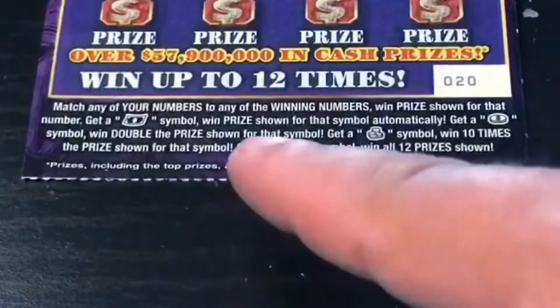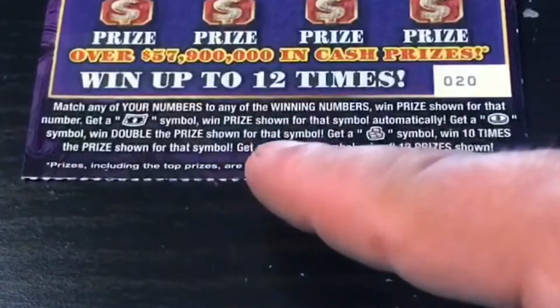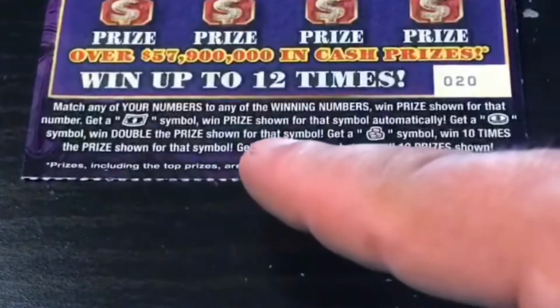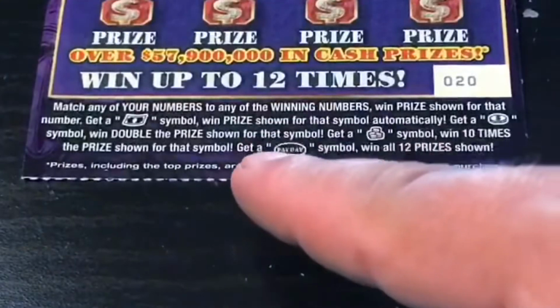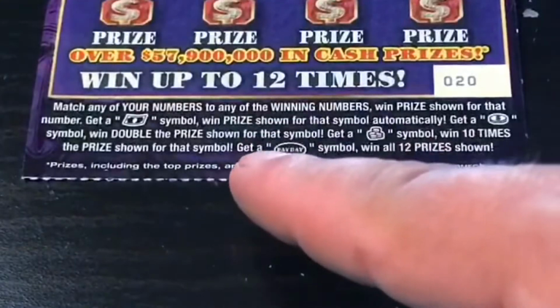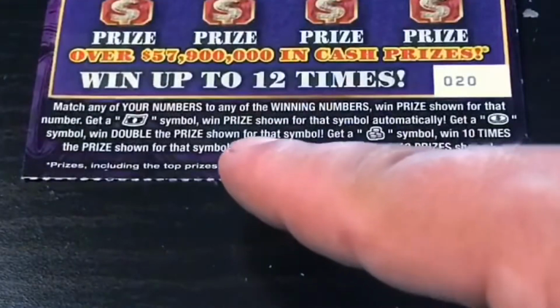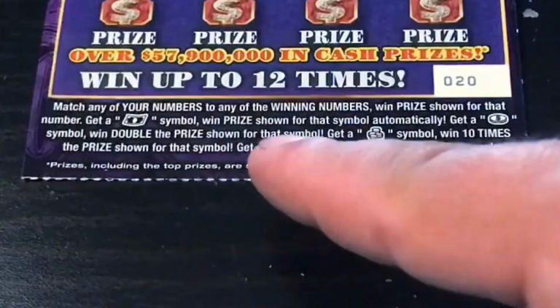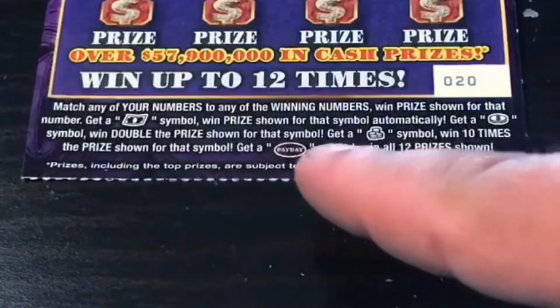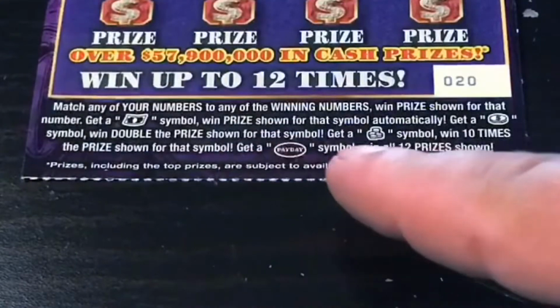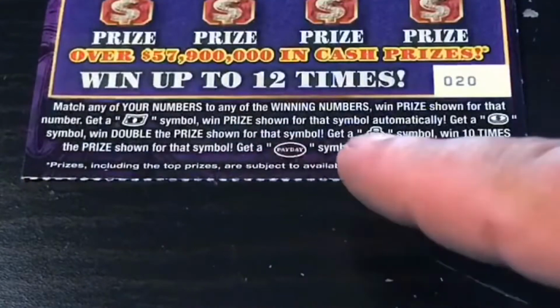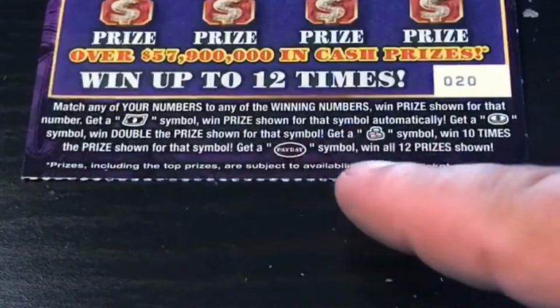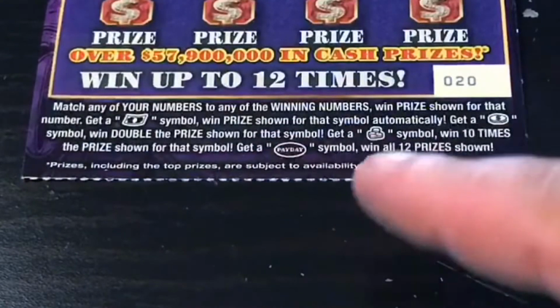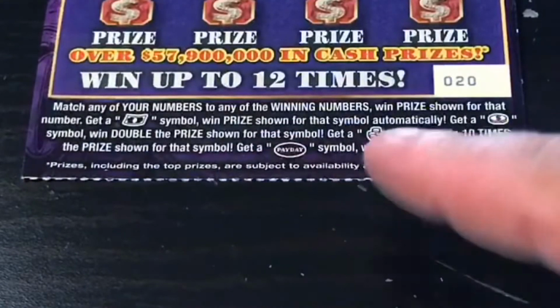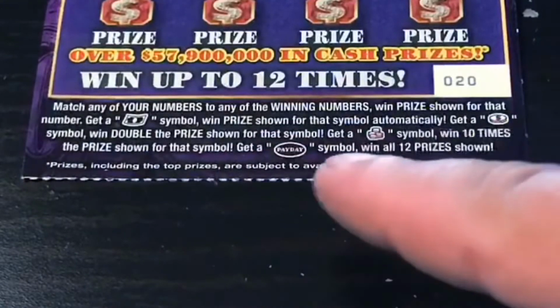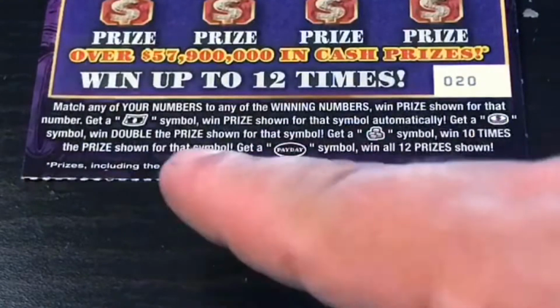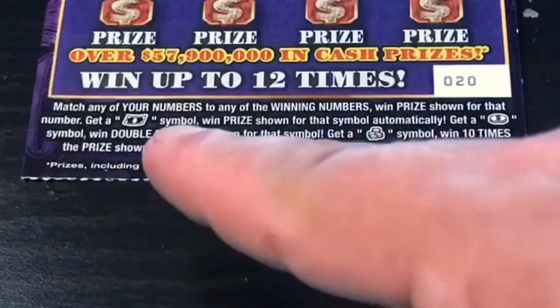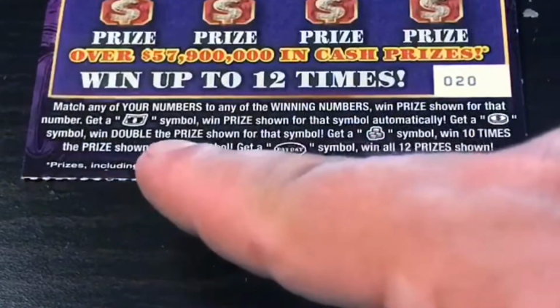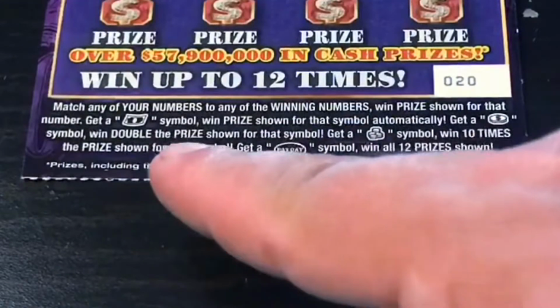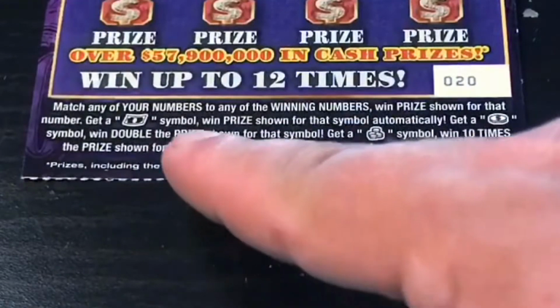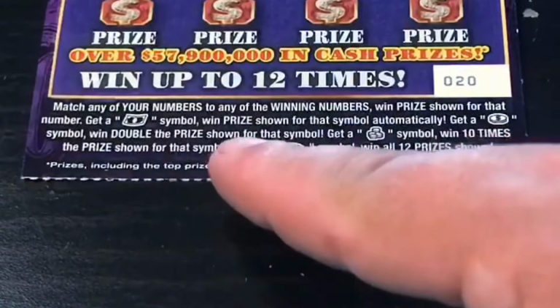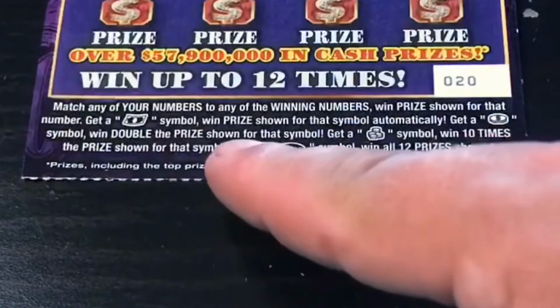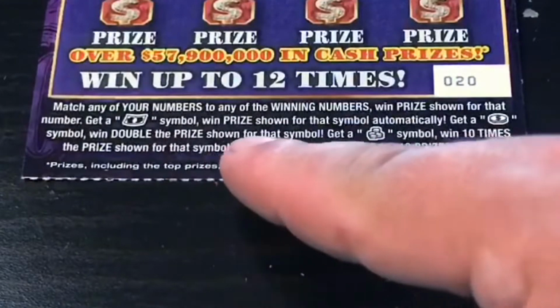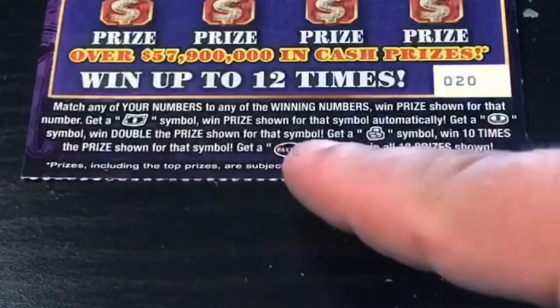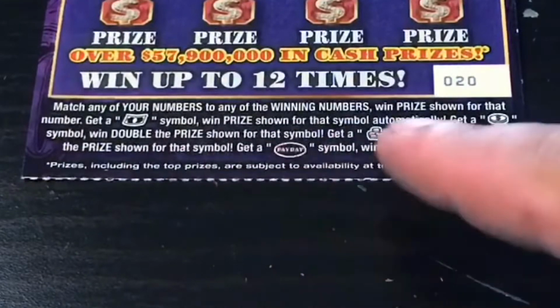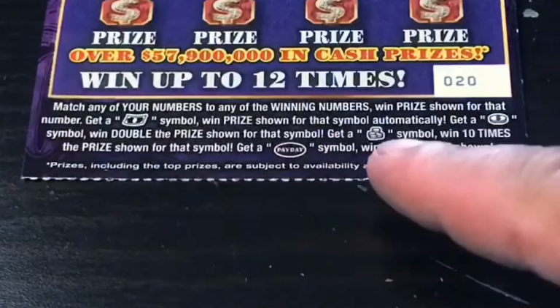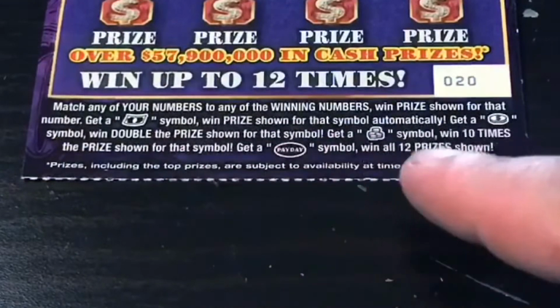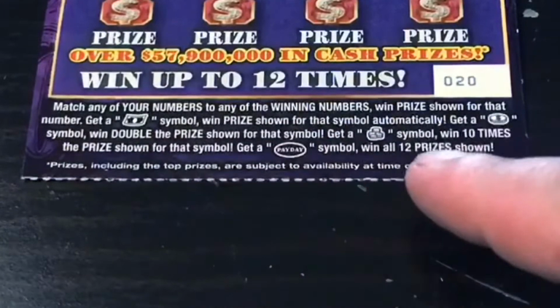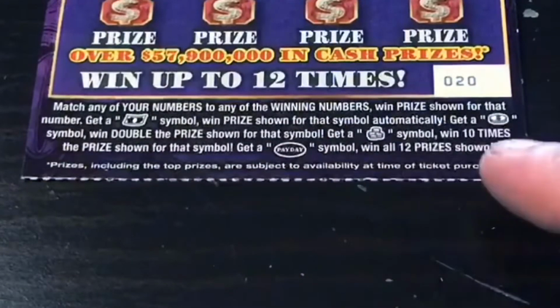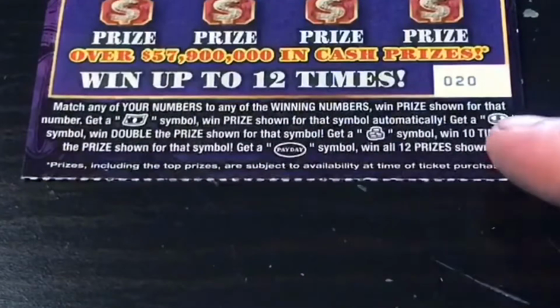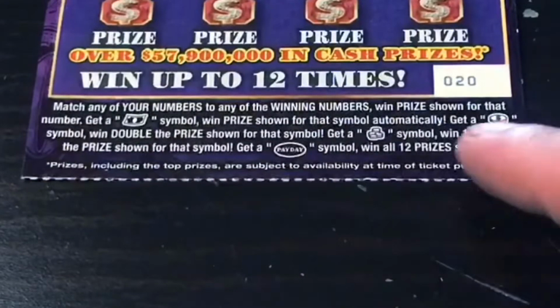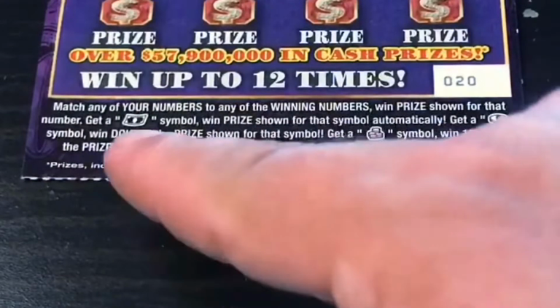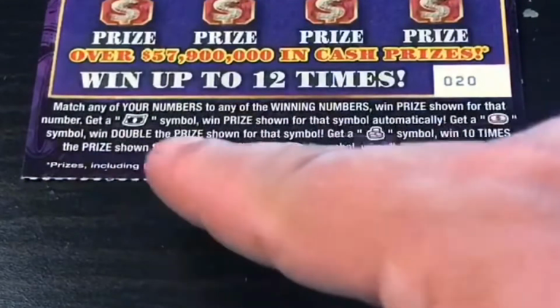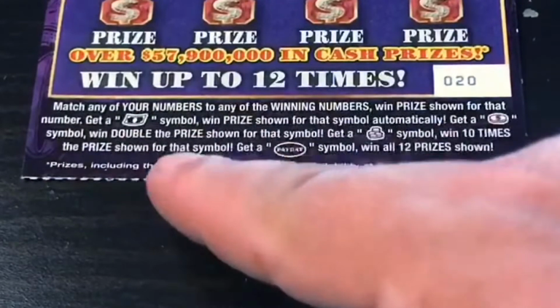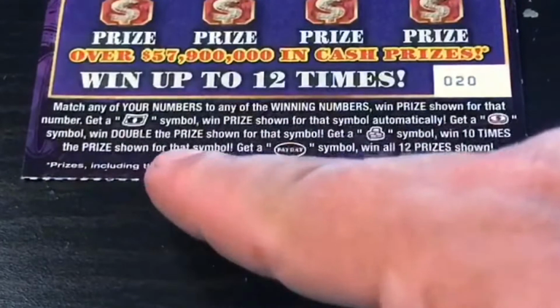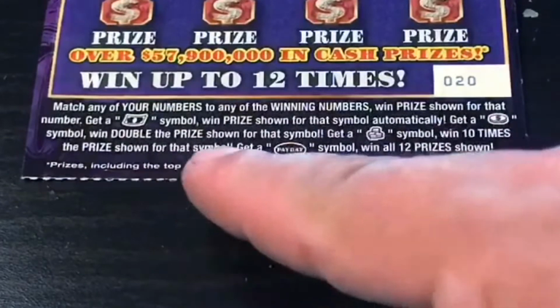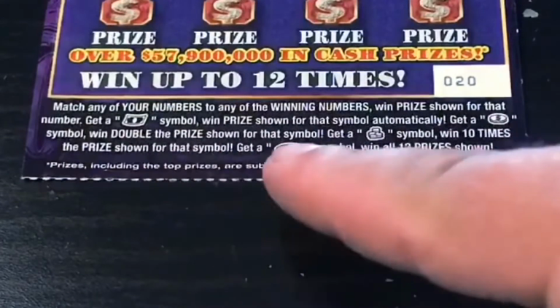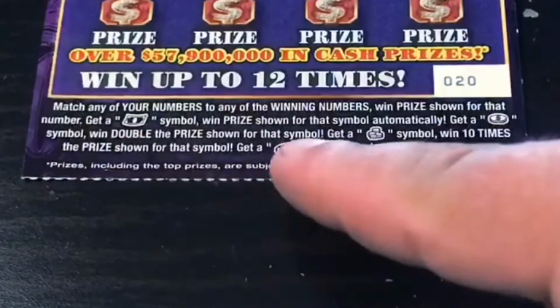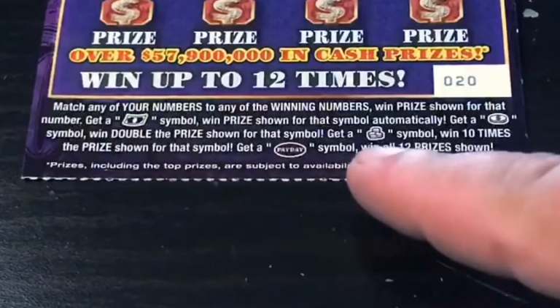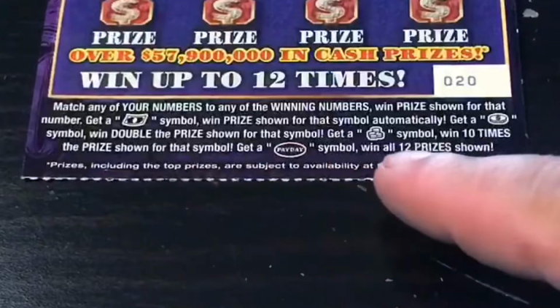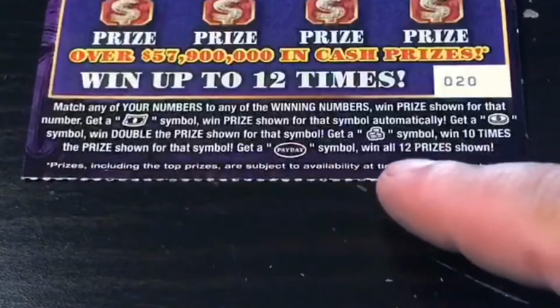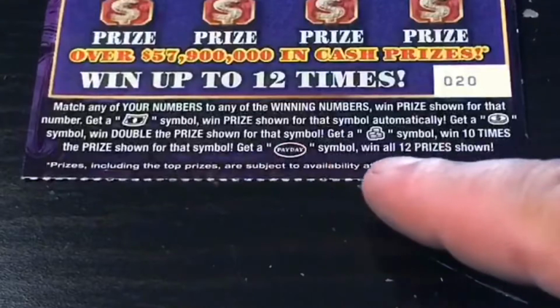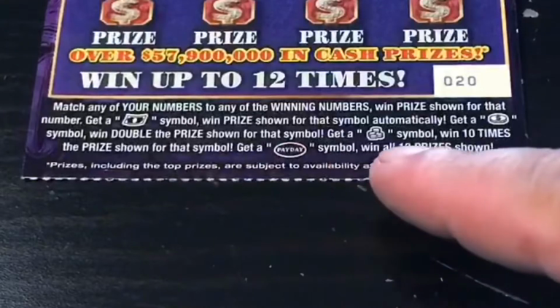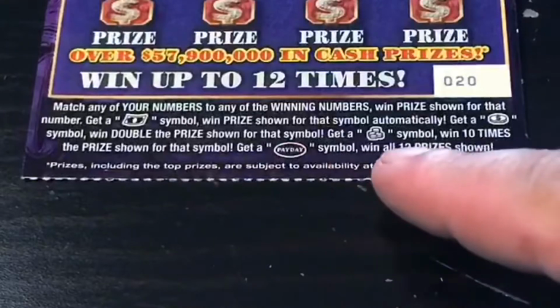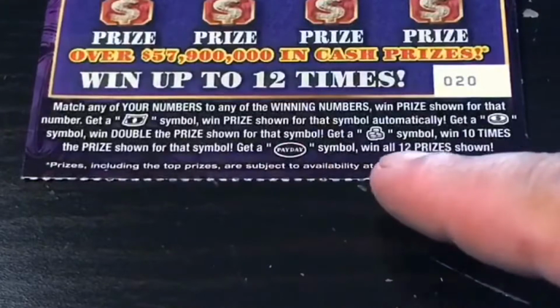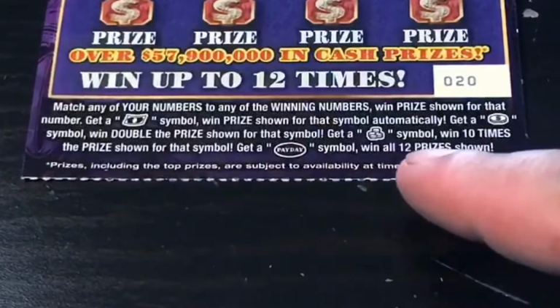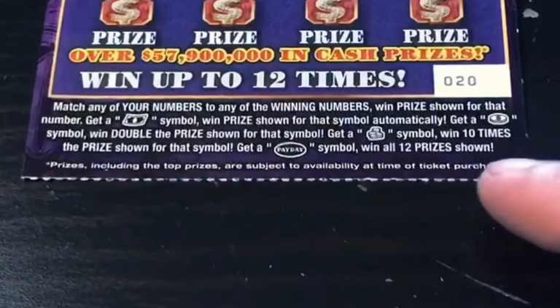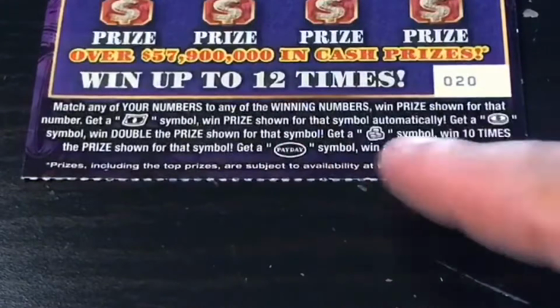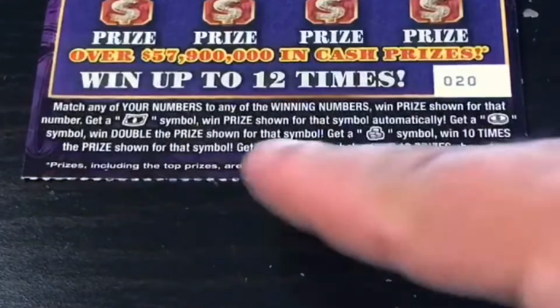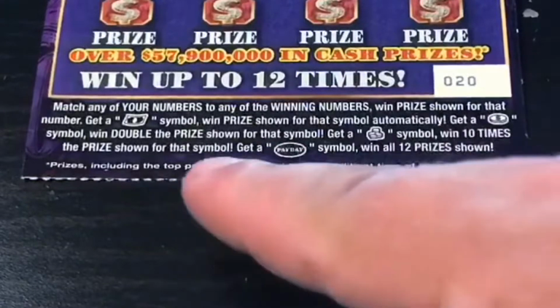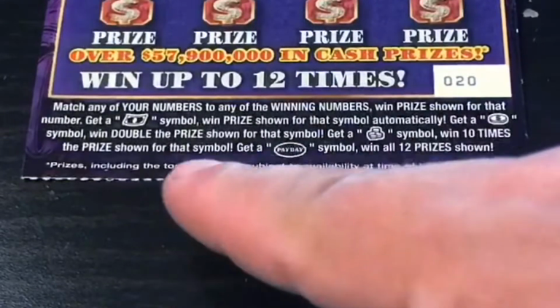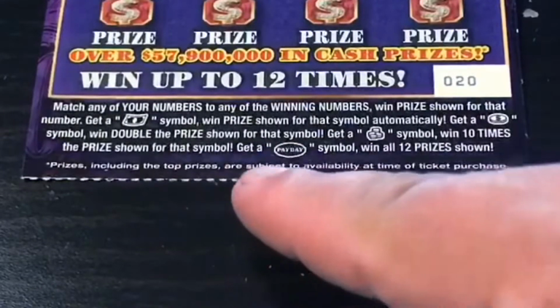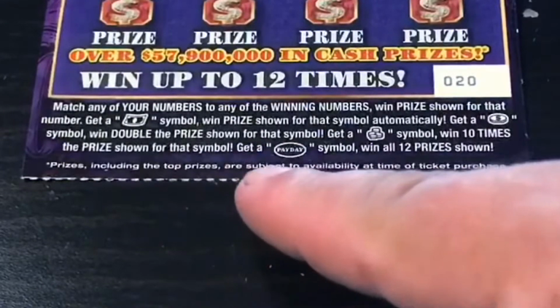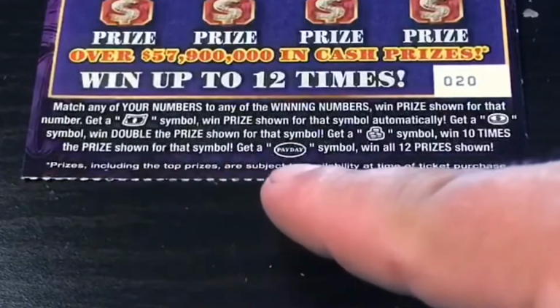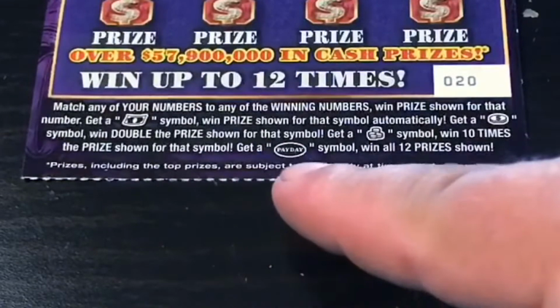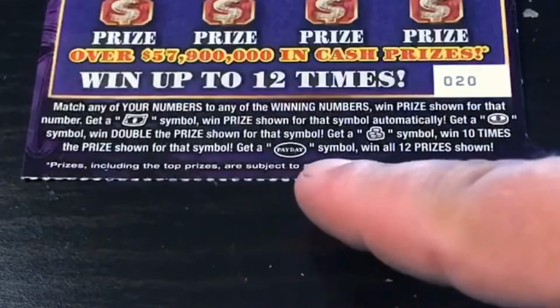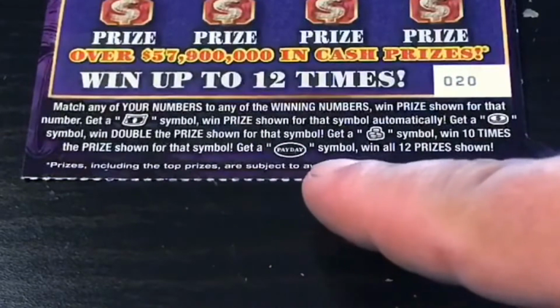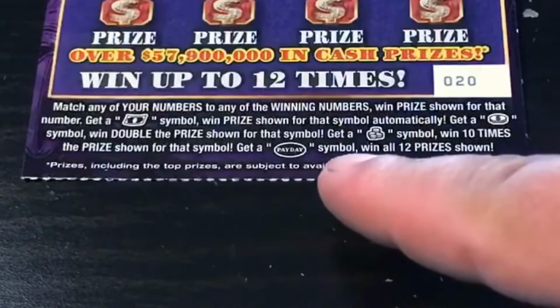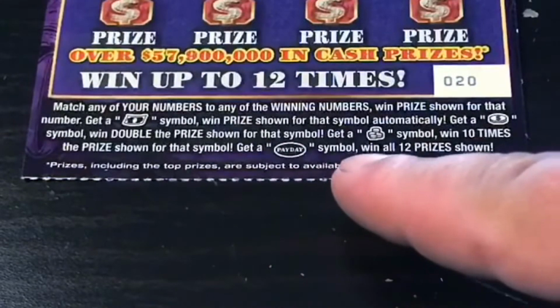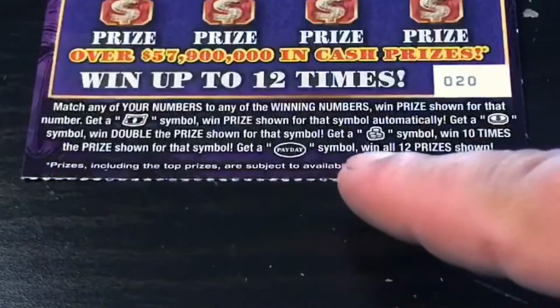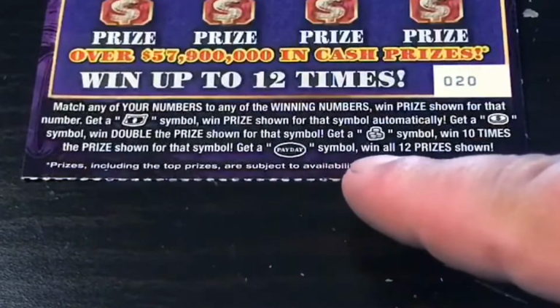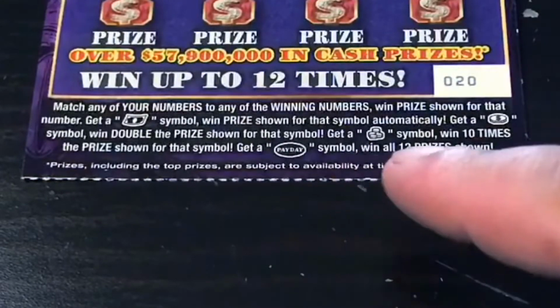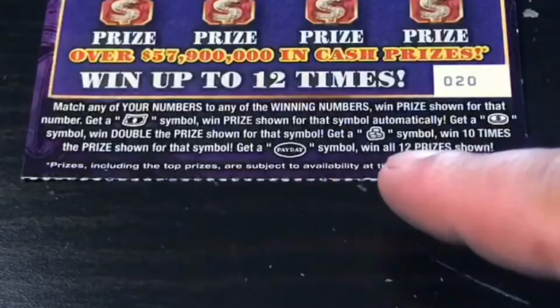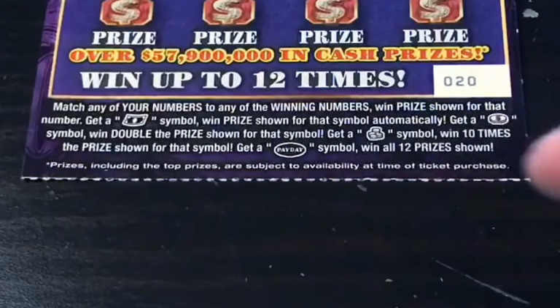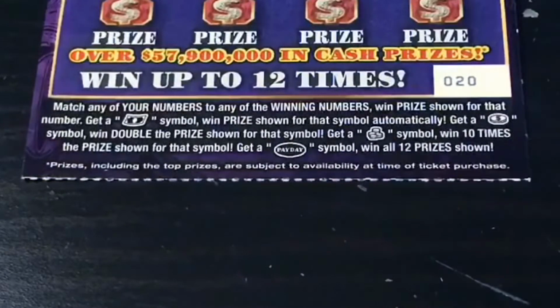Match any of your numbers to any of the winning numbers, win the prize shown. Get a float known symbol to win that prize, get a coin symbol to win double the prize, get a stack of coin symbol to win 10 times the prize, or get the payday symbol to win all 12.